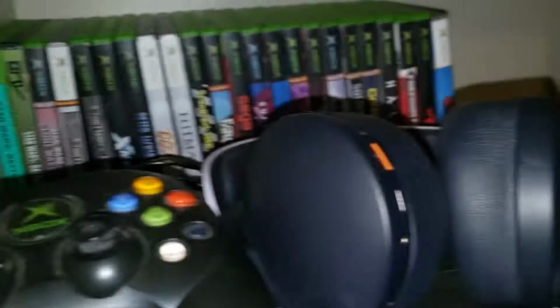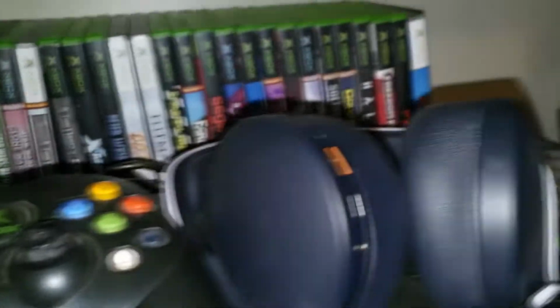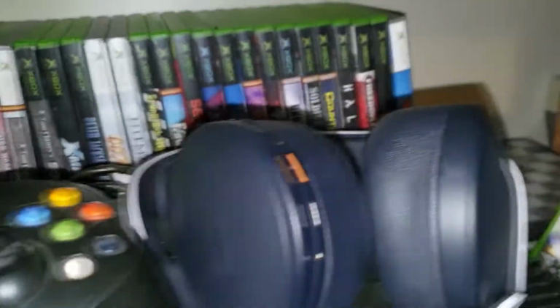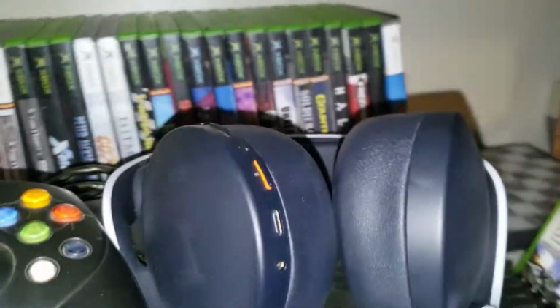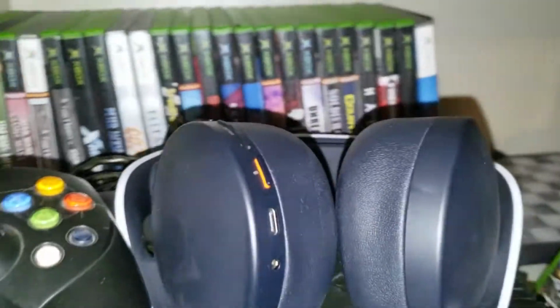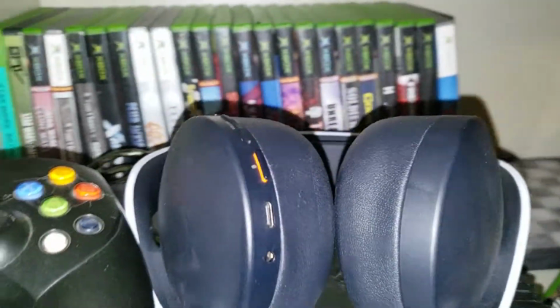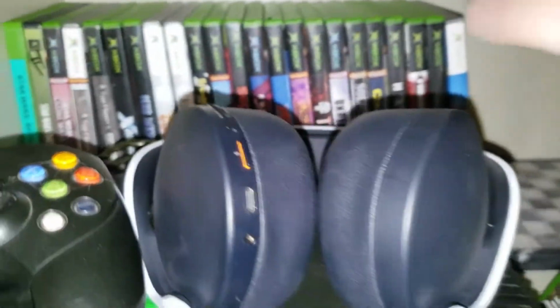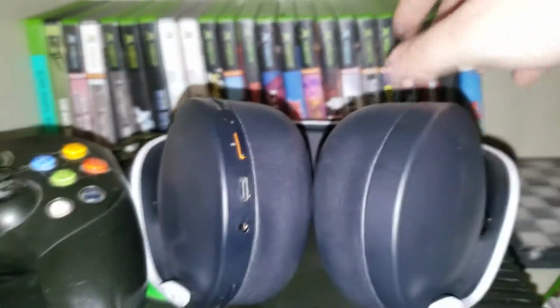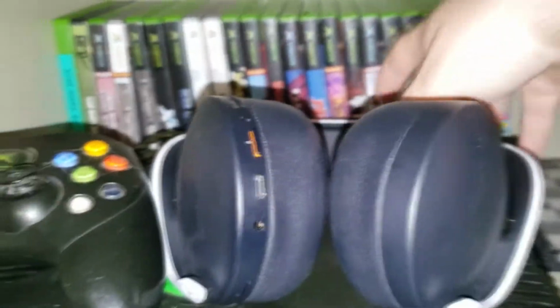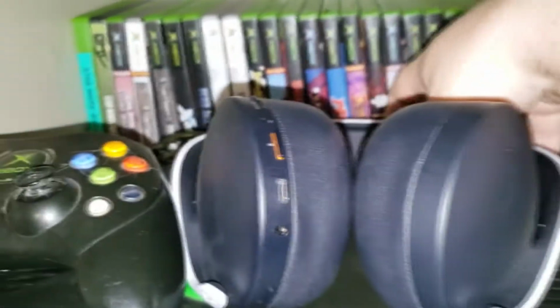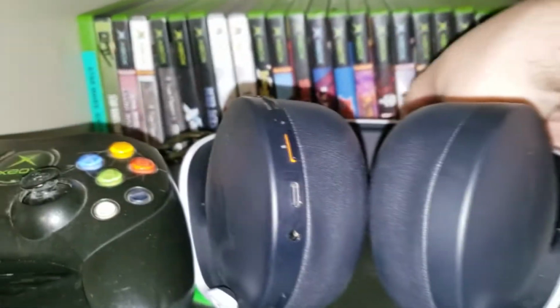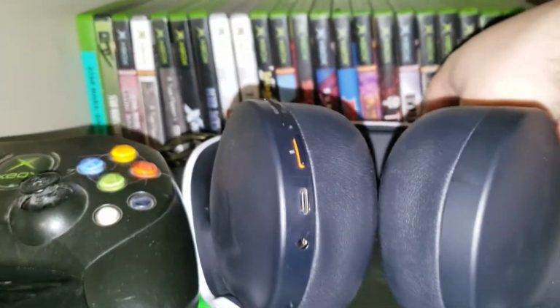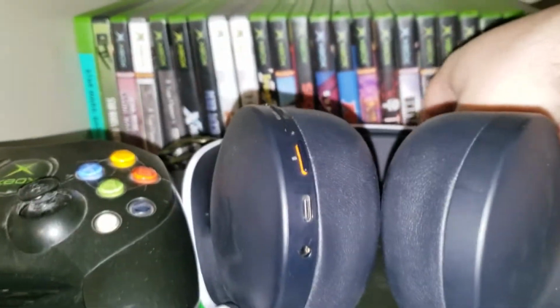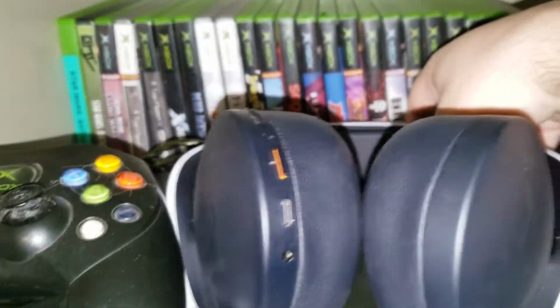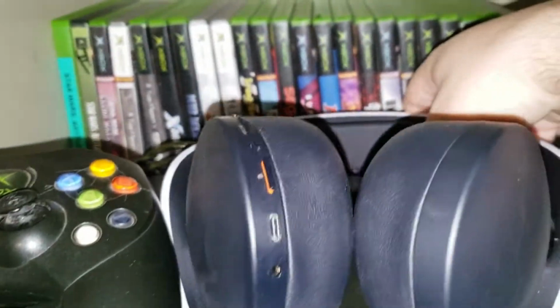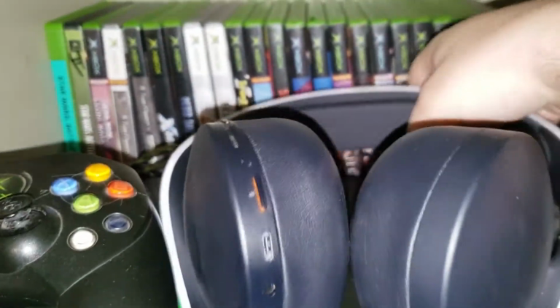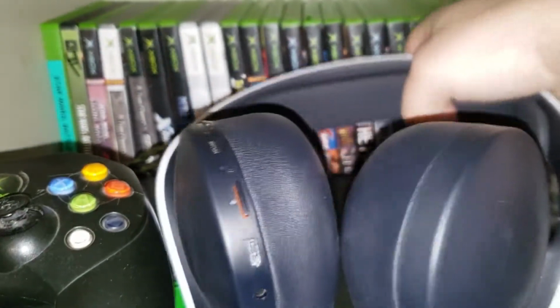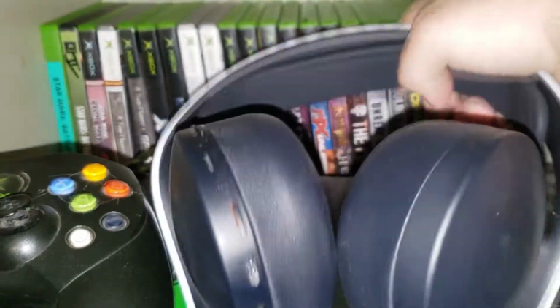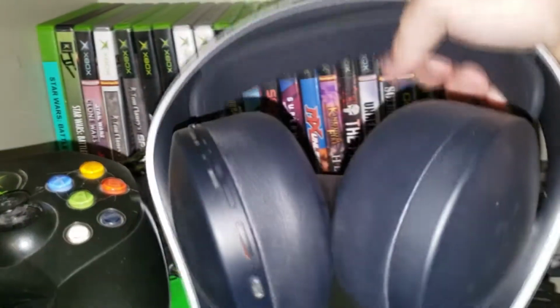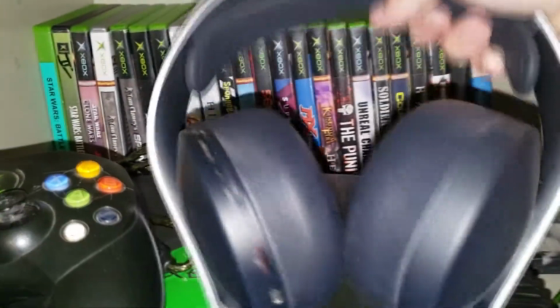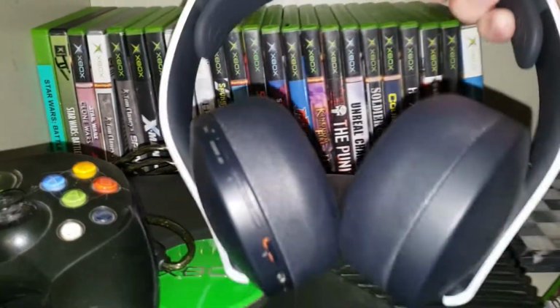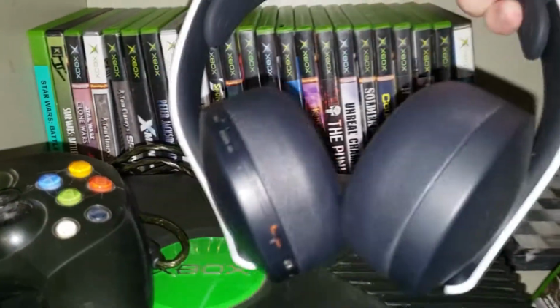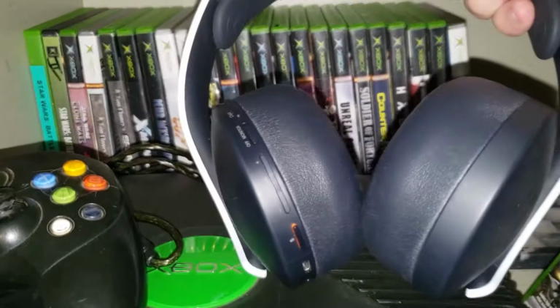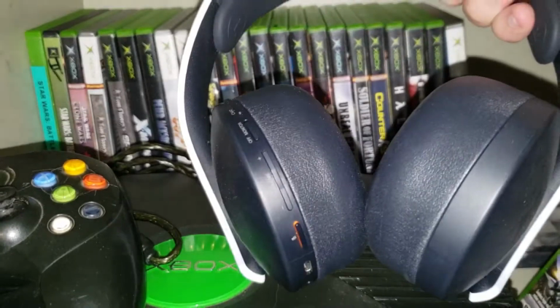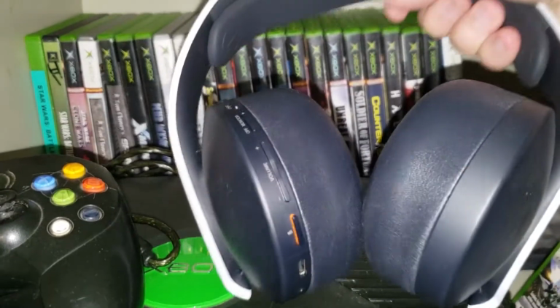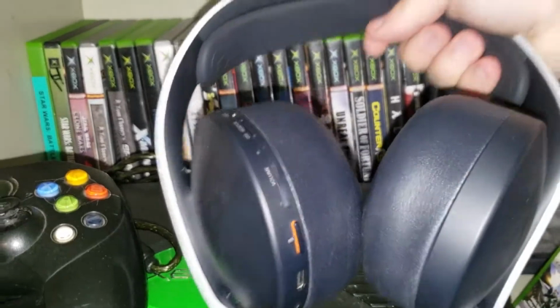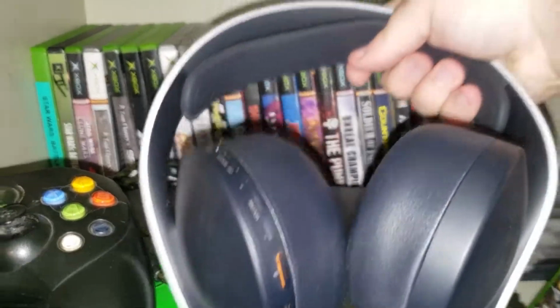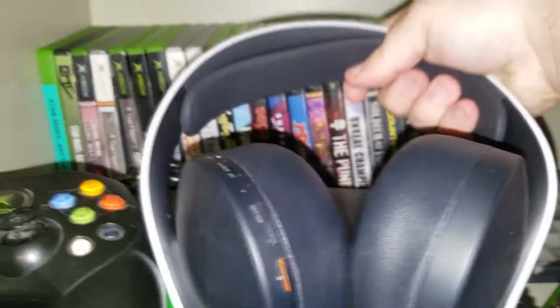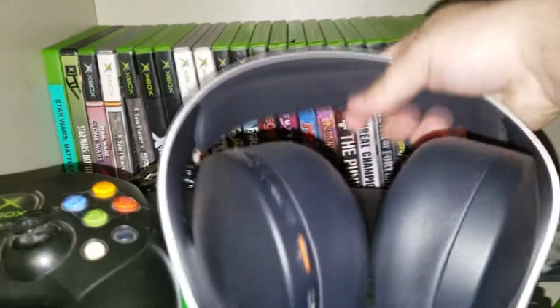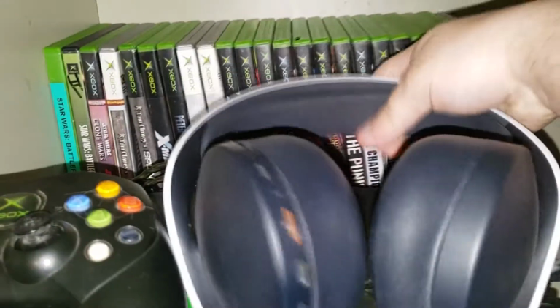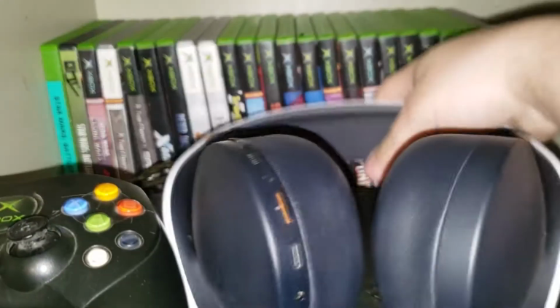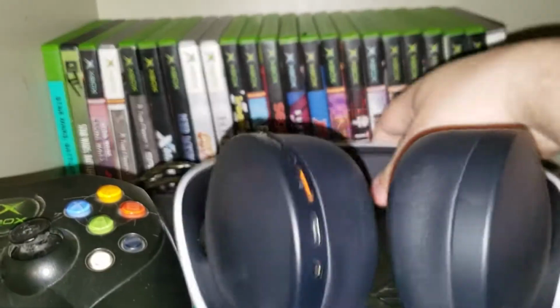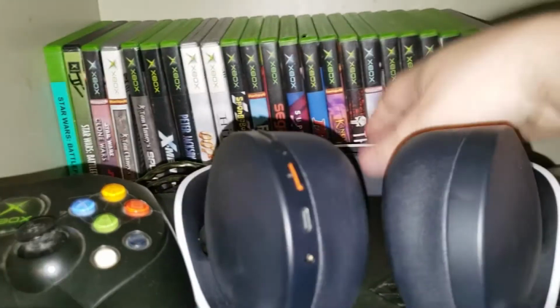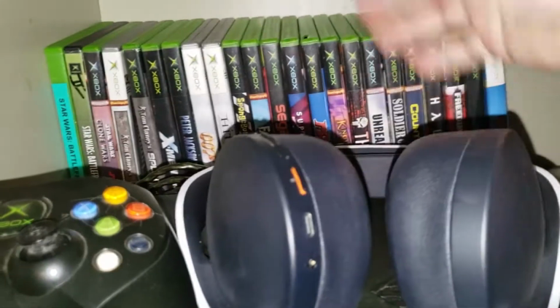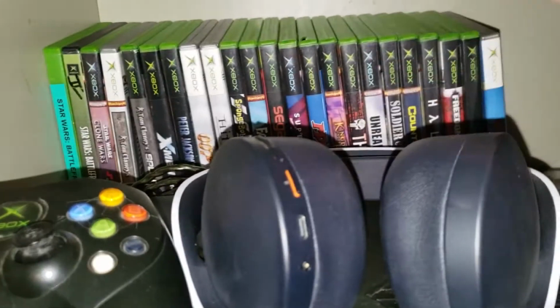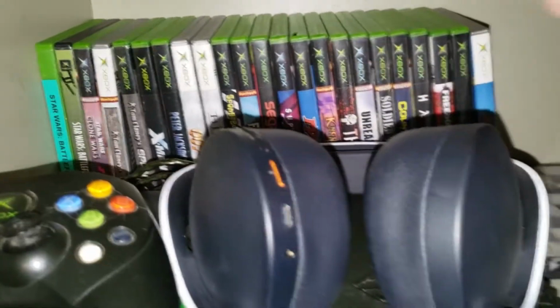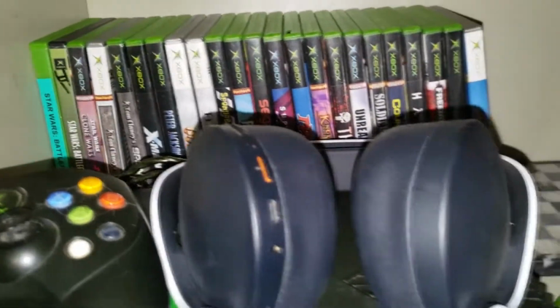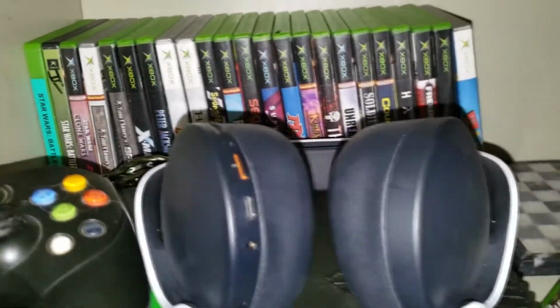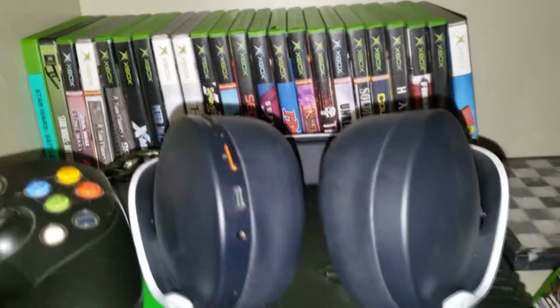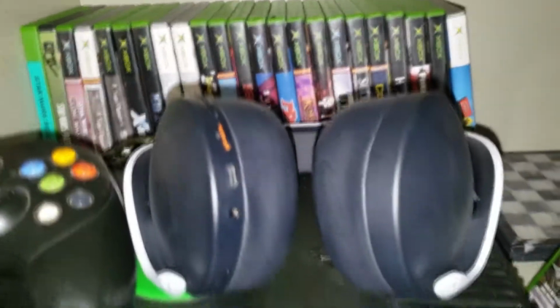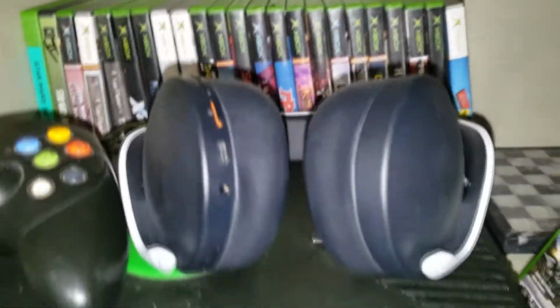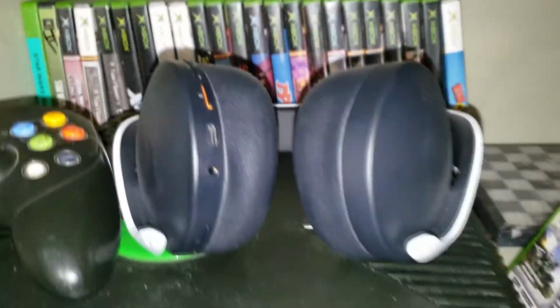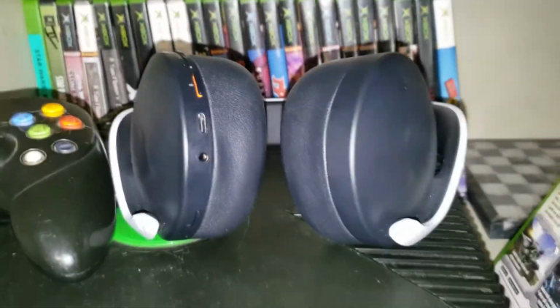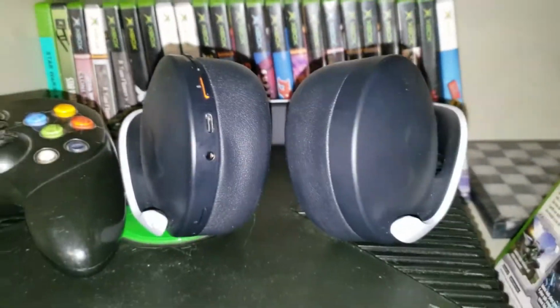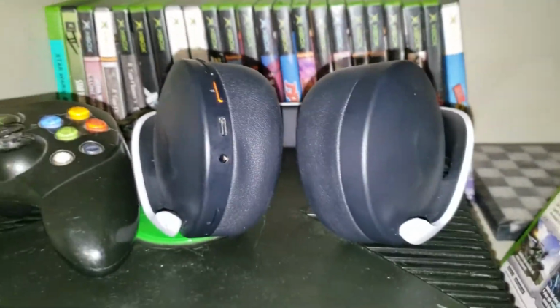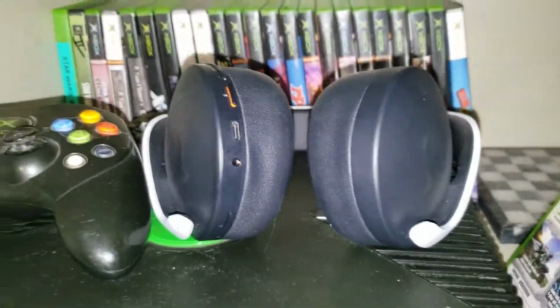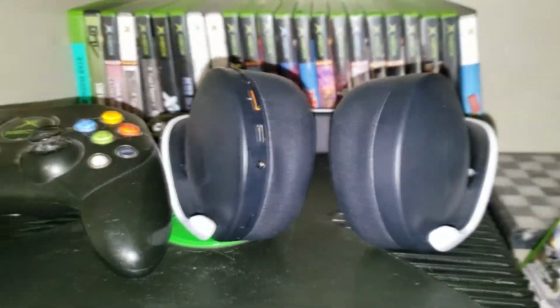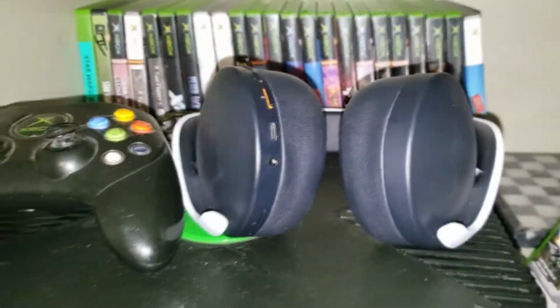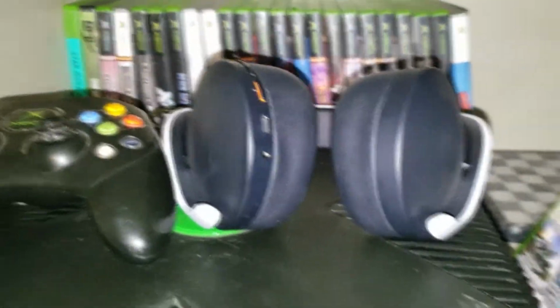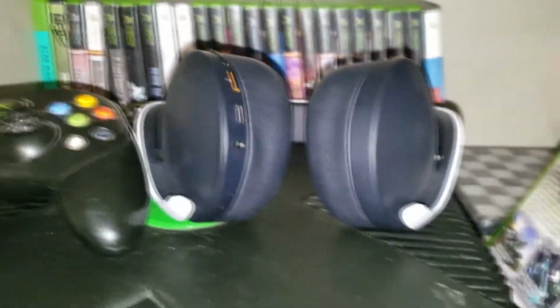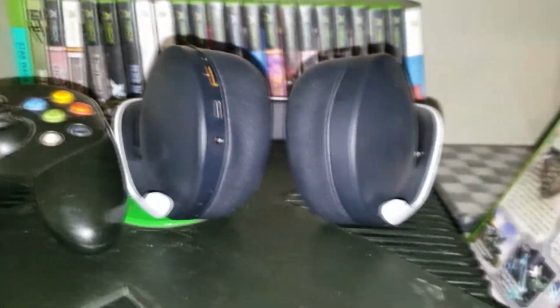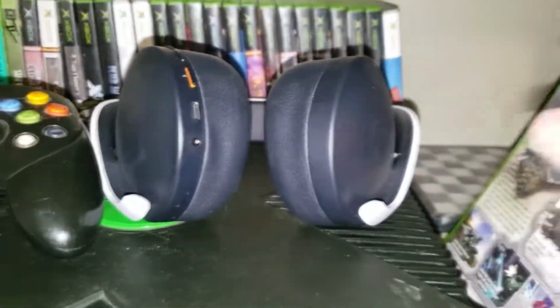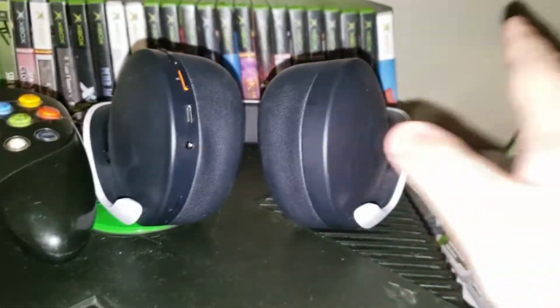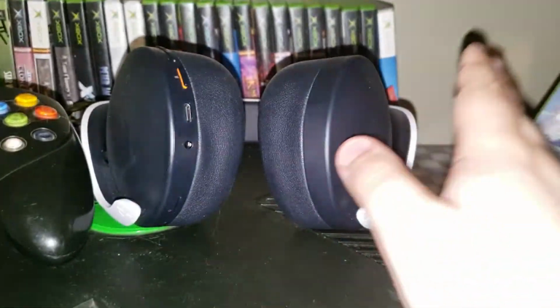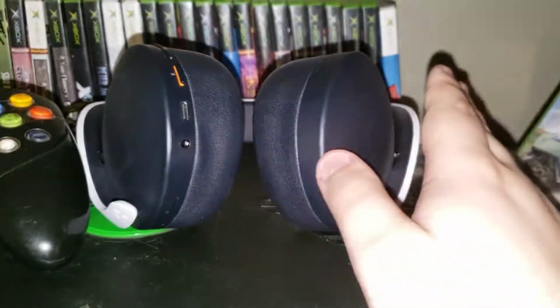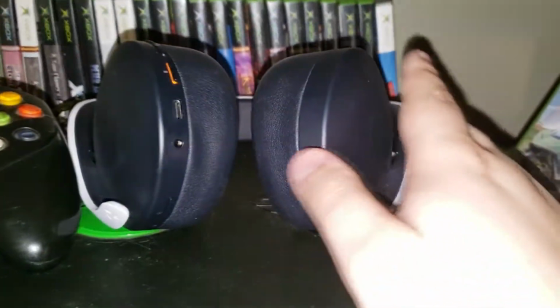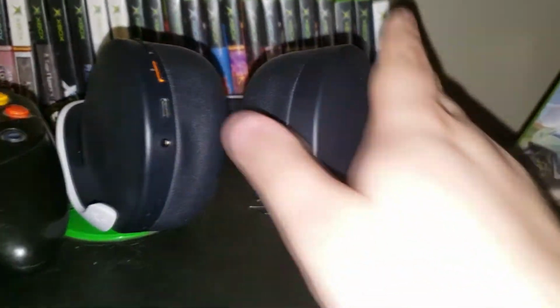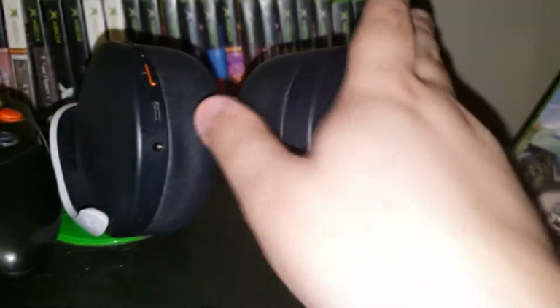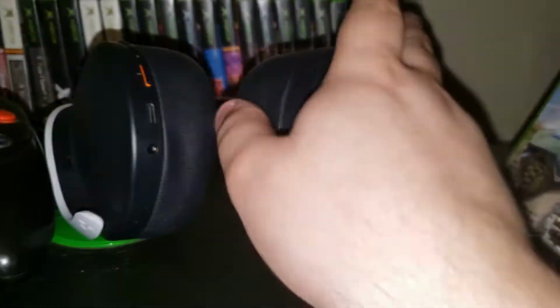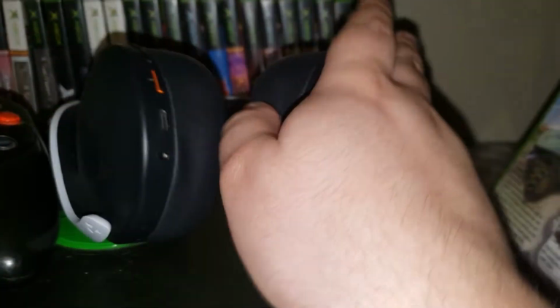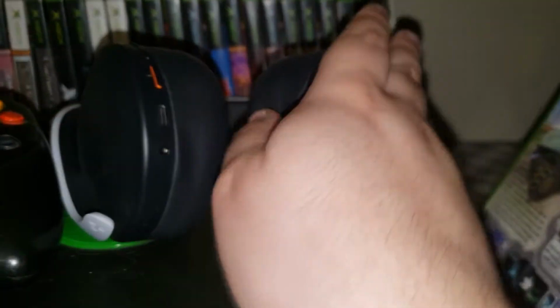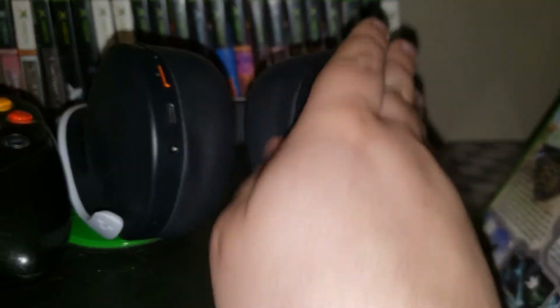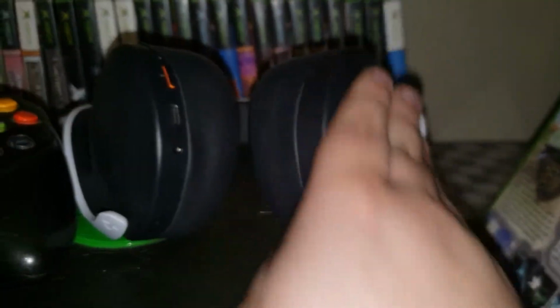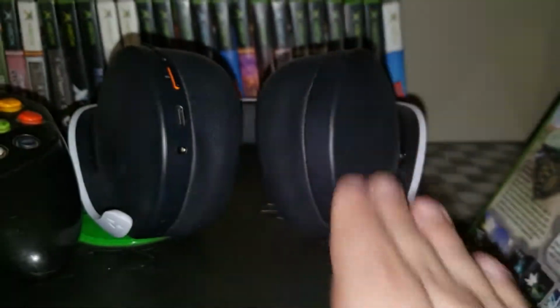Right here is the Pulse 3D headset for the PS5. I don't have the PS5, but I have a controller and this thing. It's dusty as hell though.